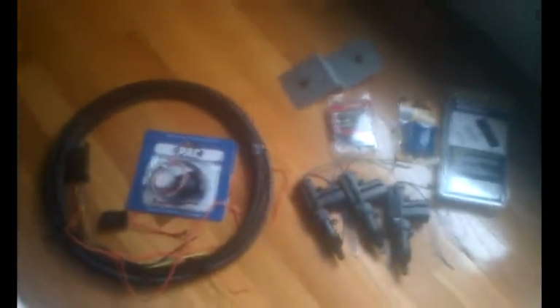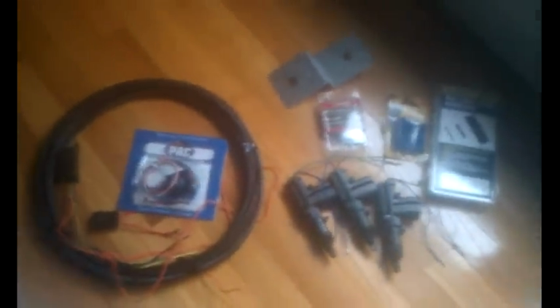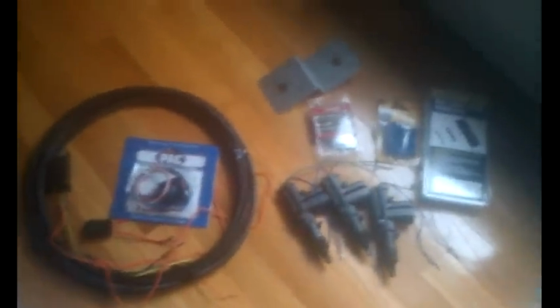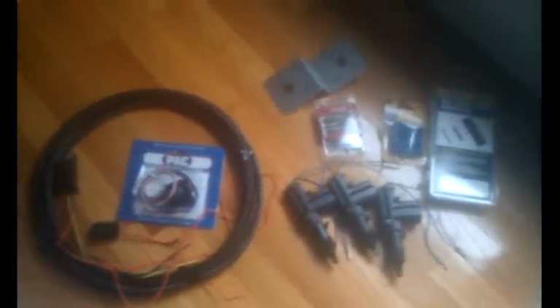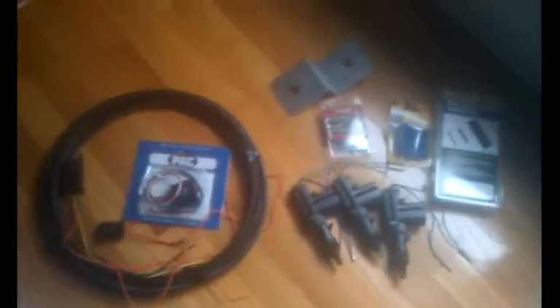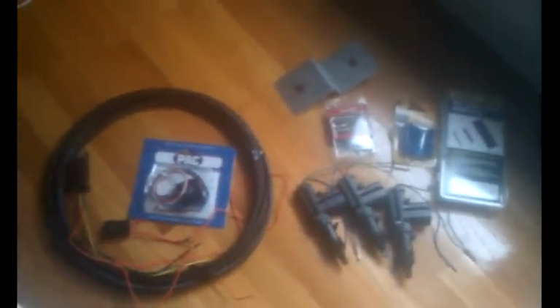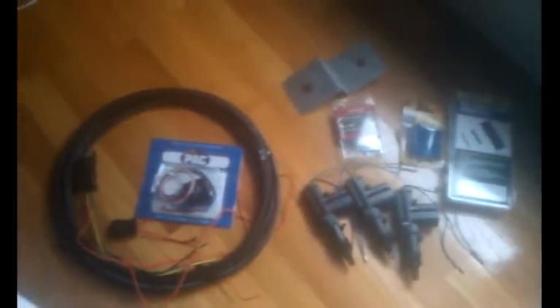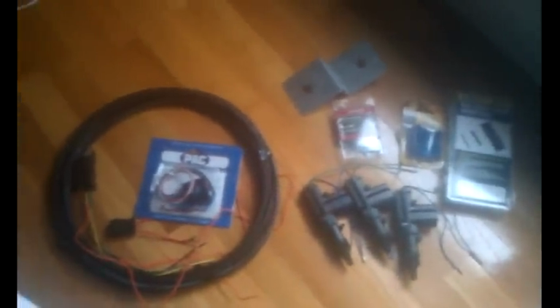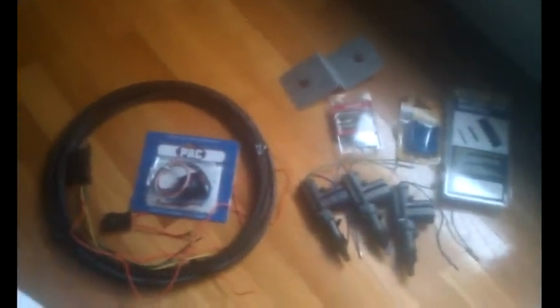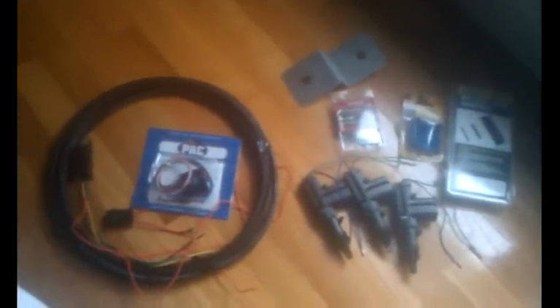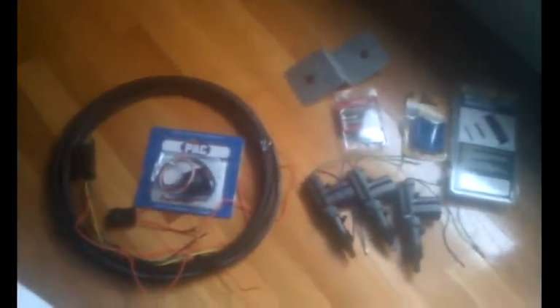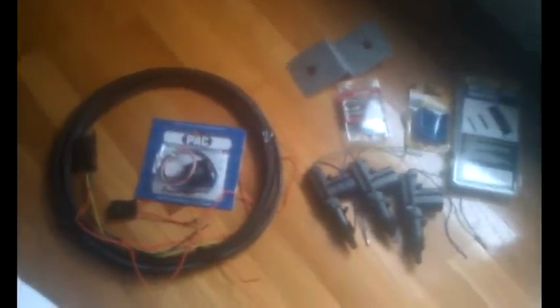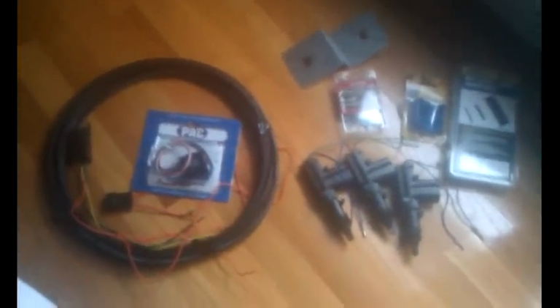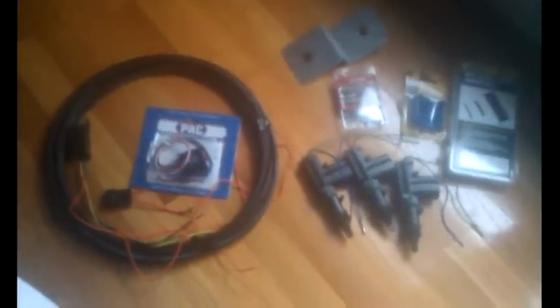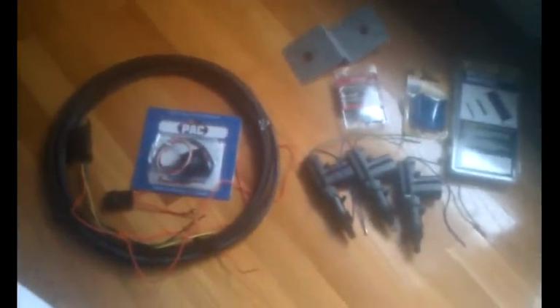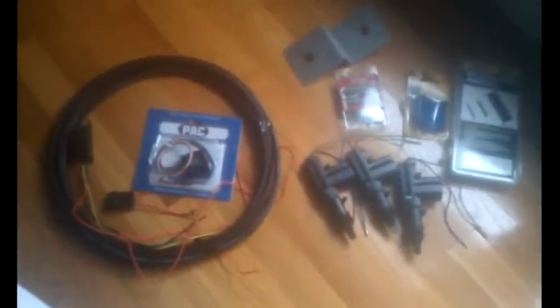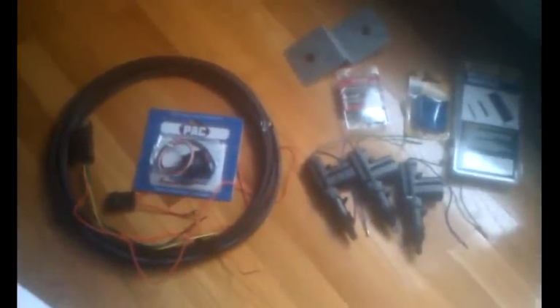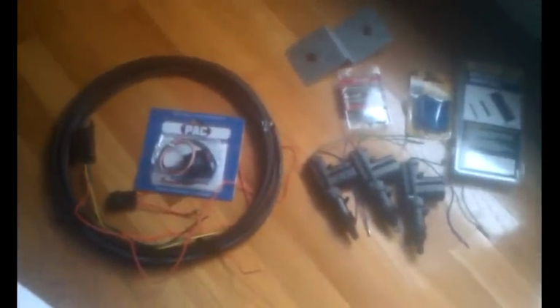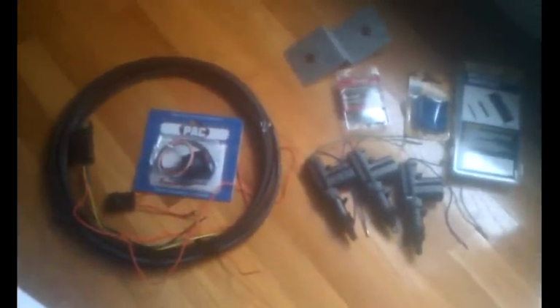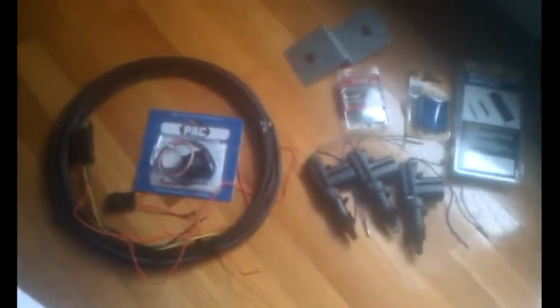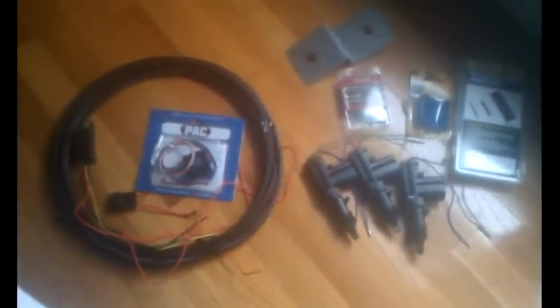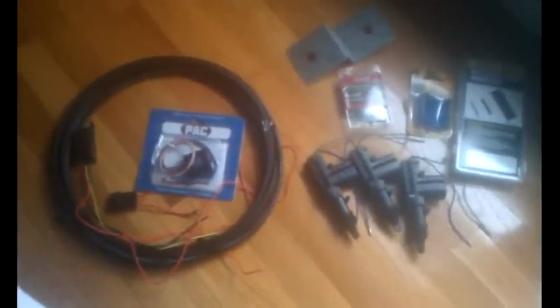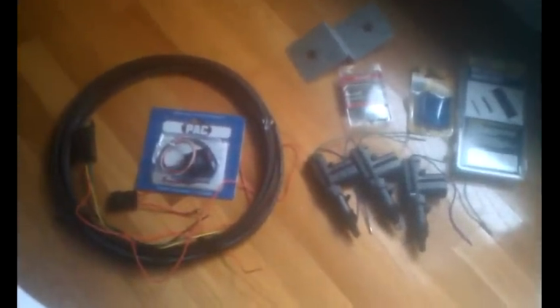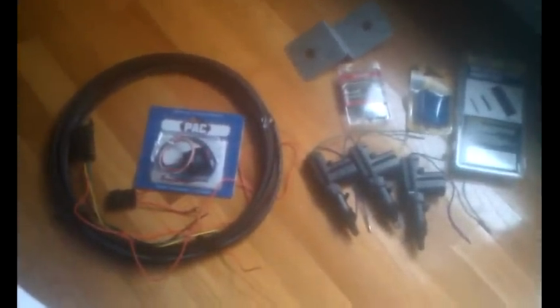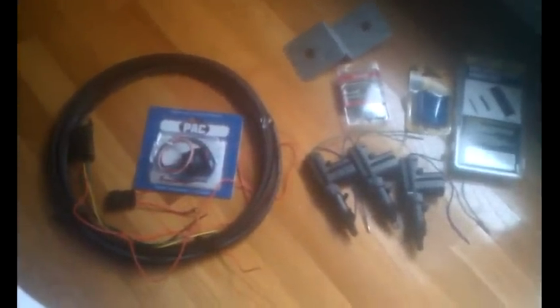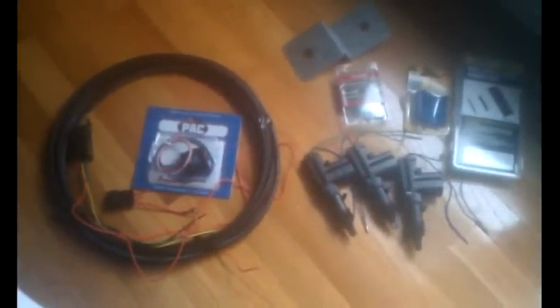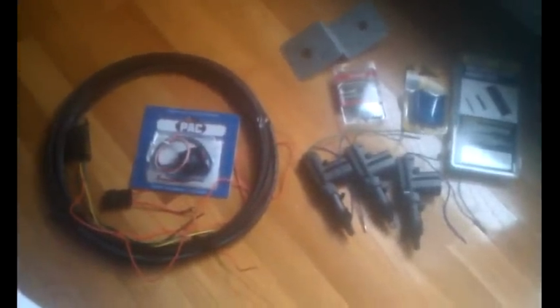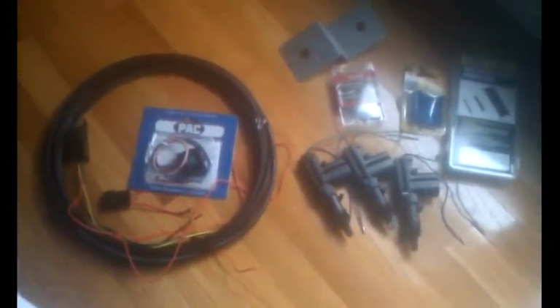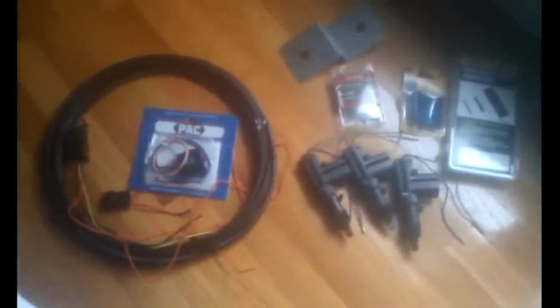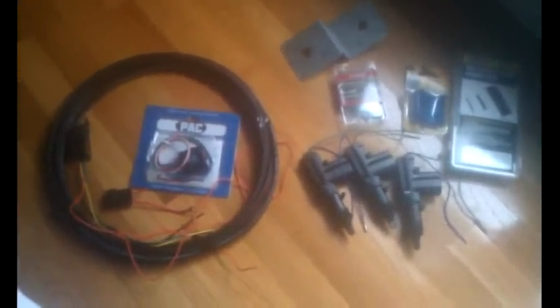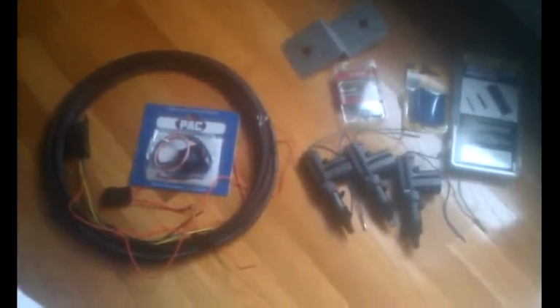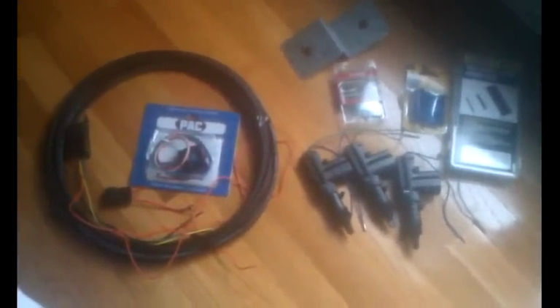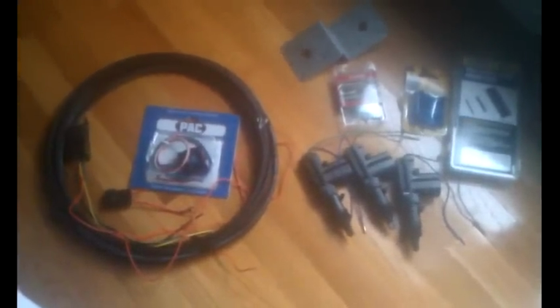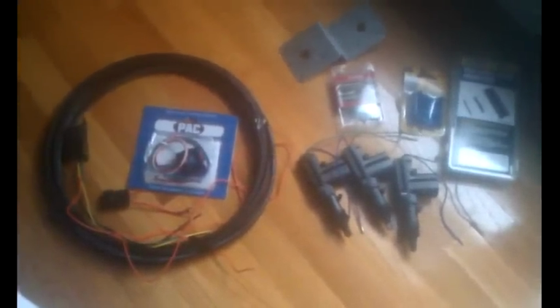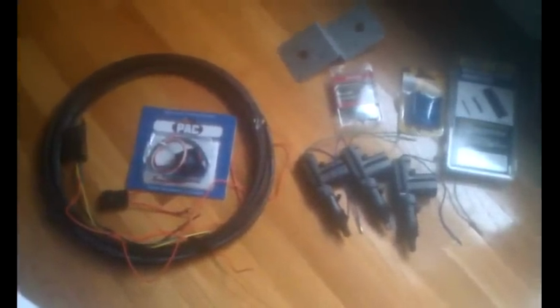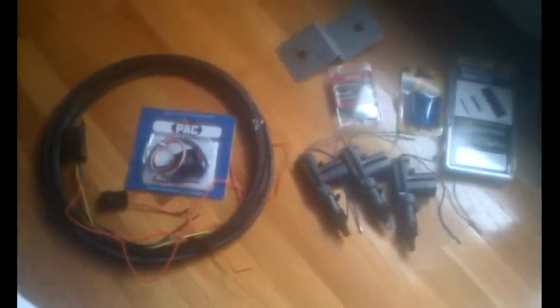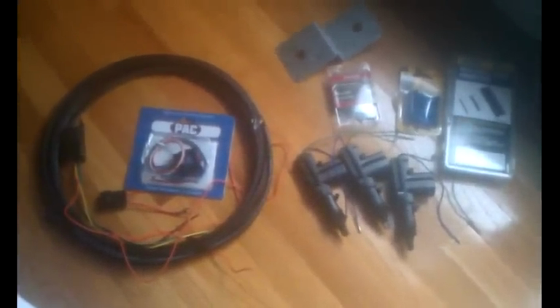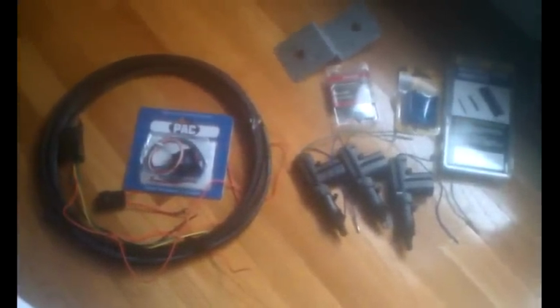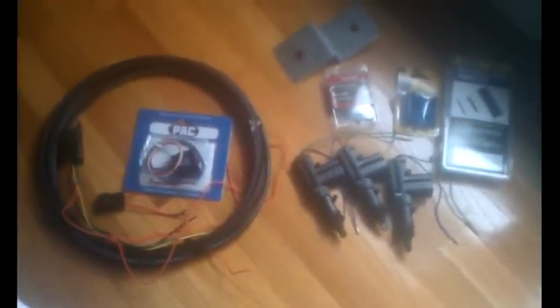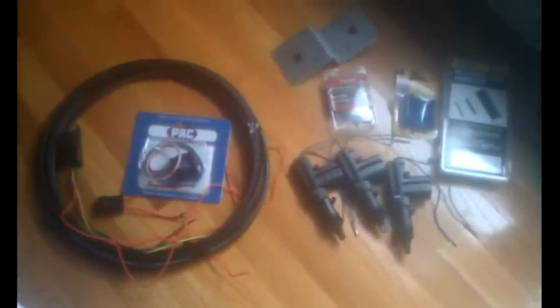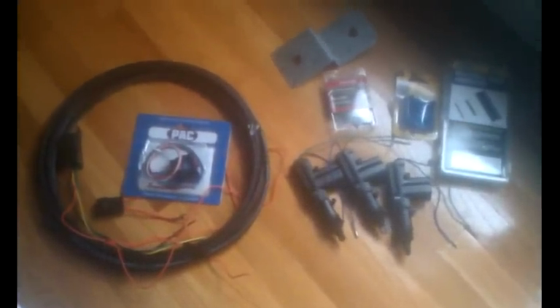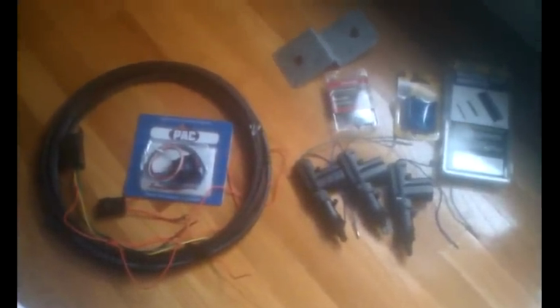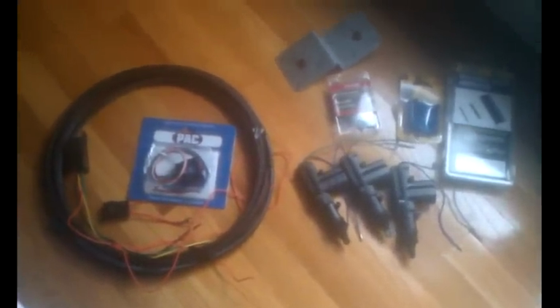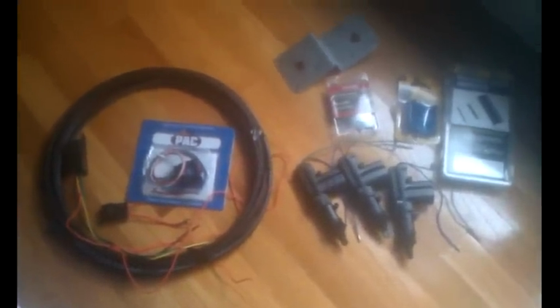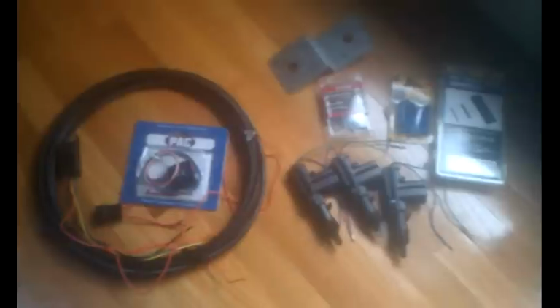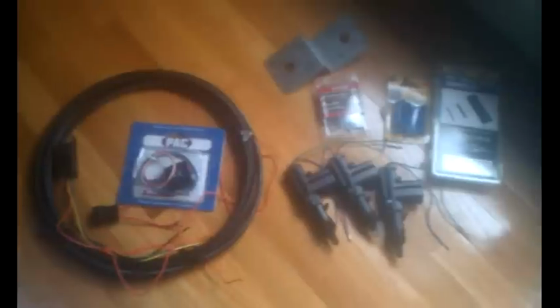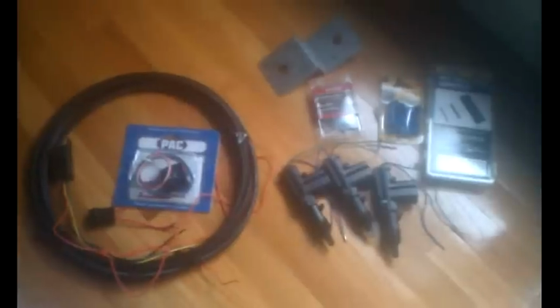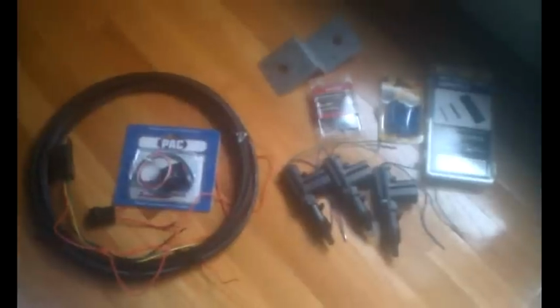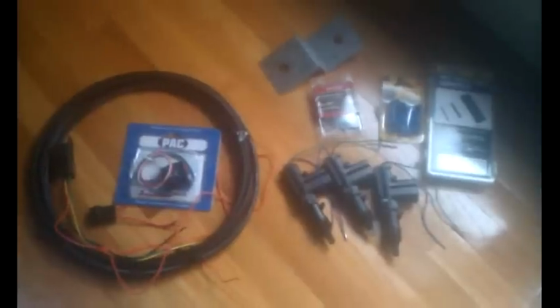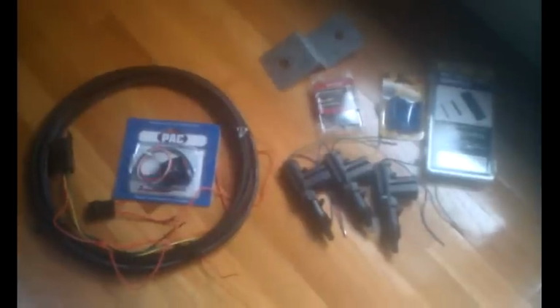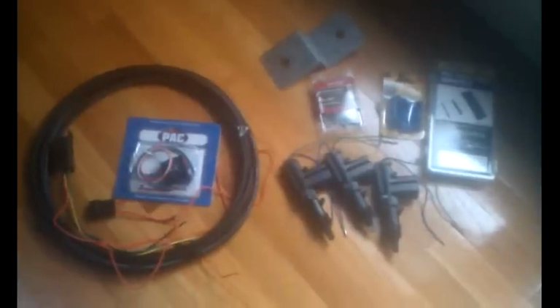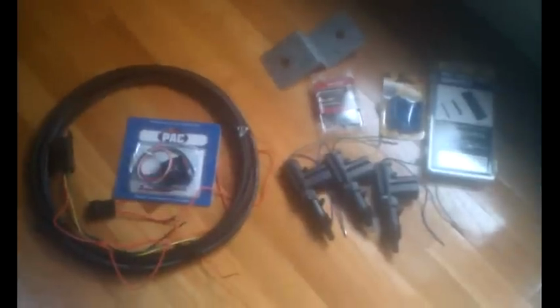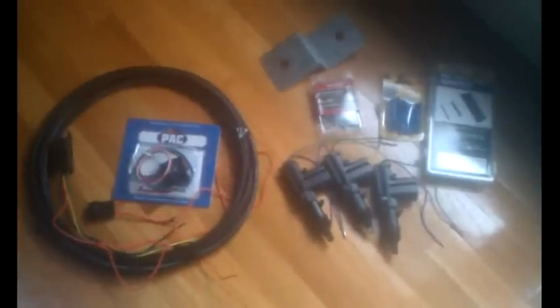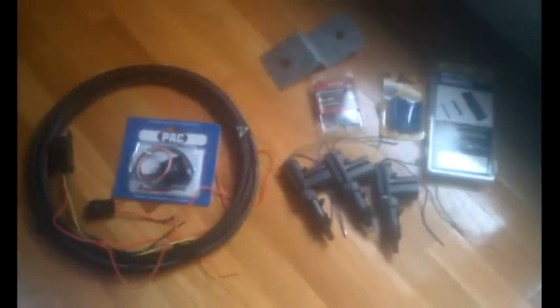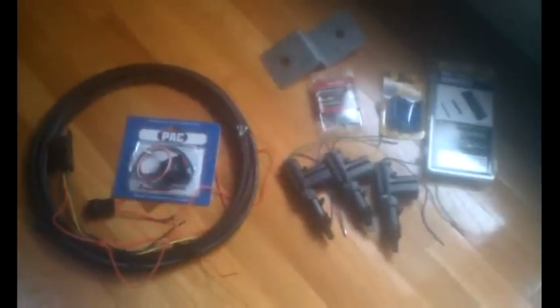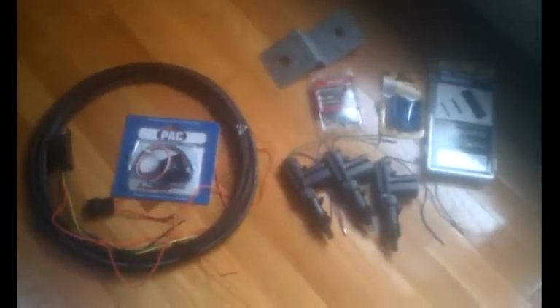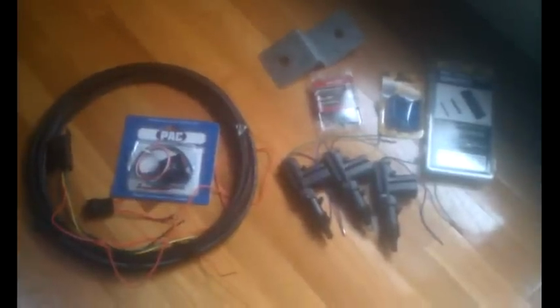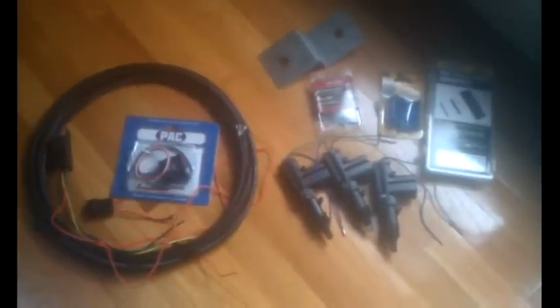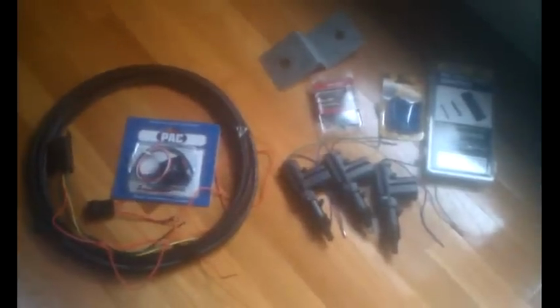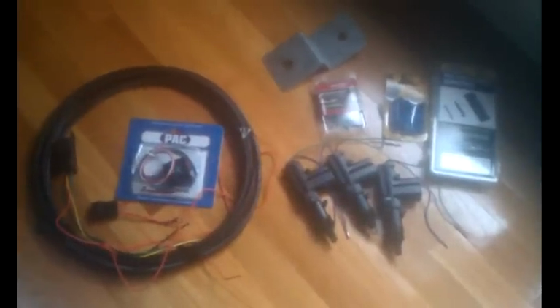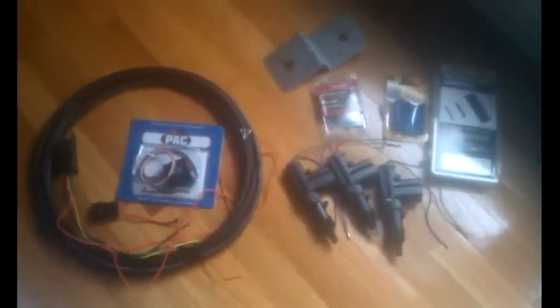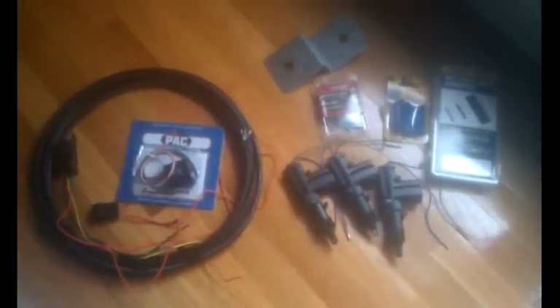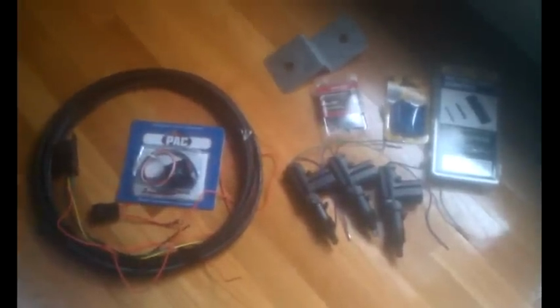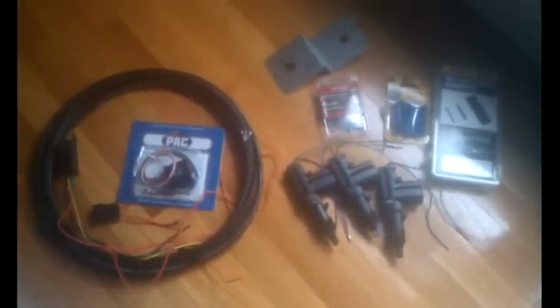So this is what I'm going to do to get started — I'm going to wire it up, pre-wire it, and then go ahead and install it in the truck.